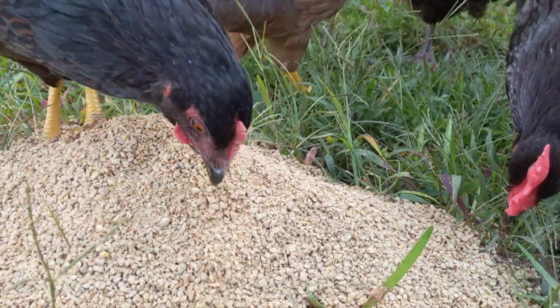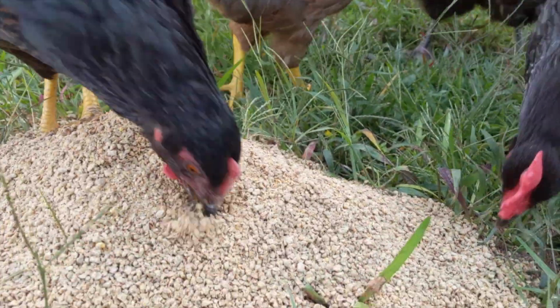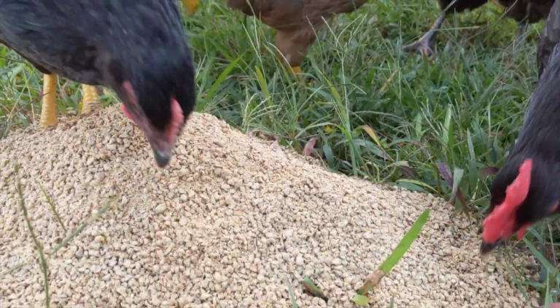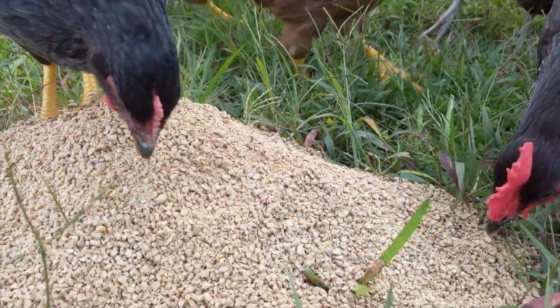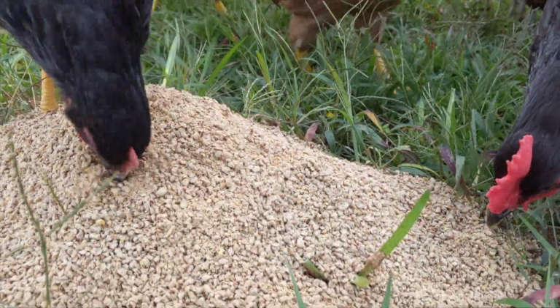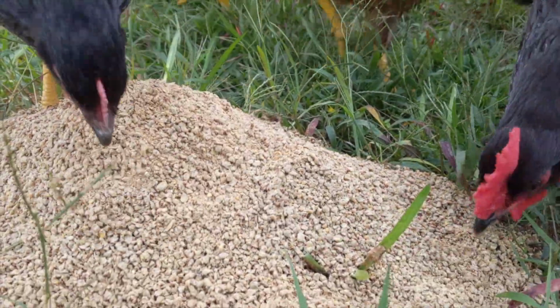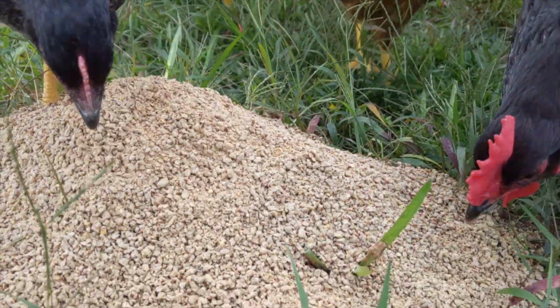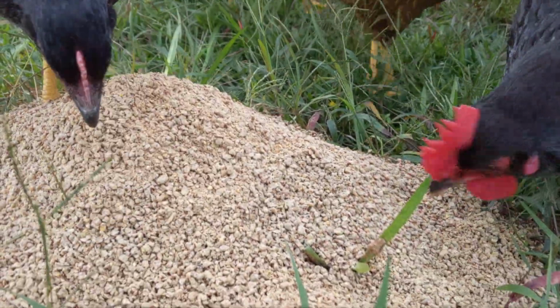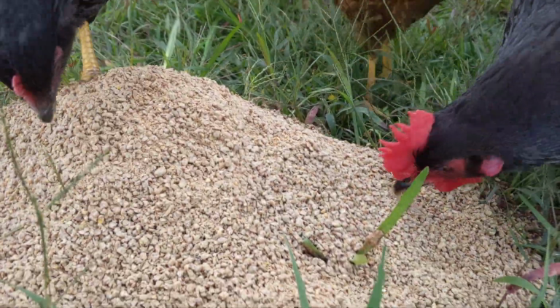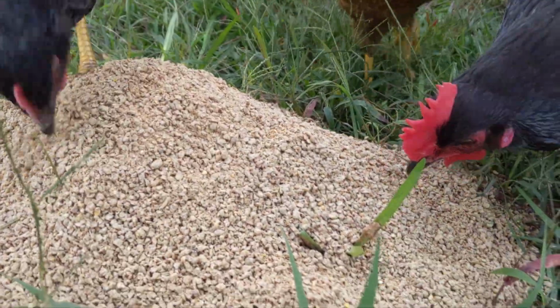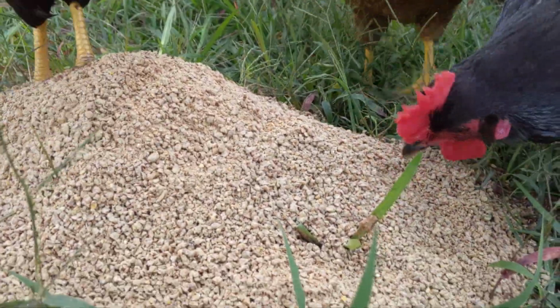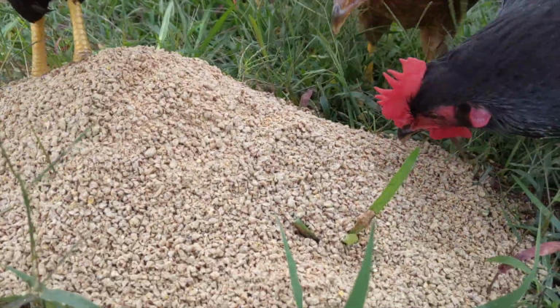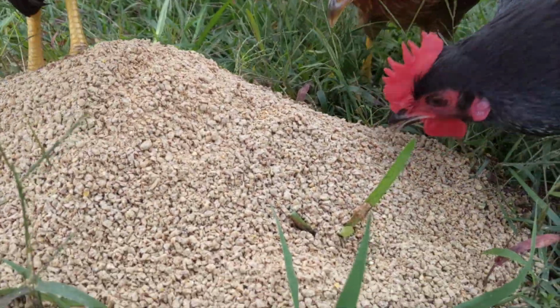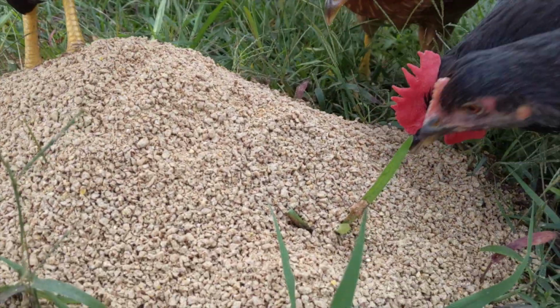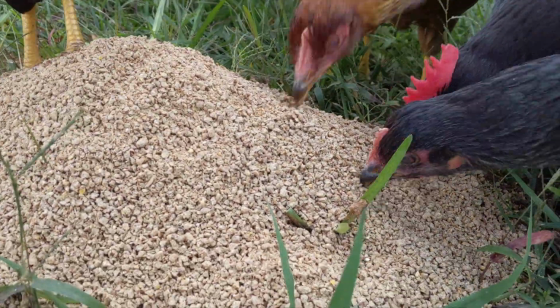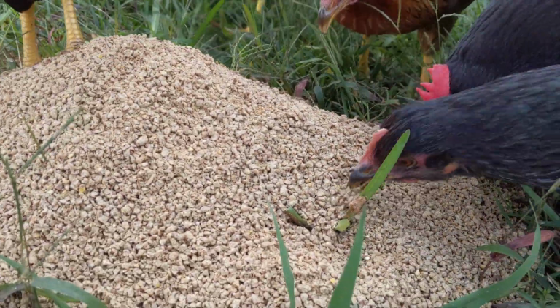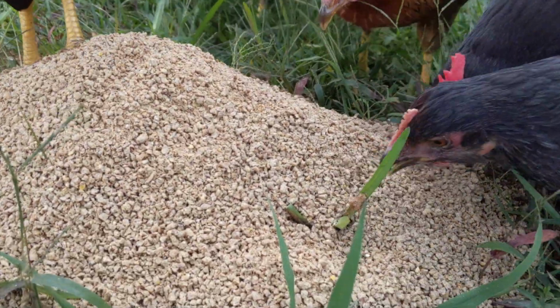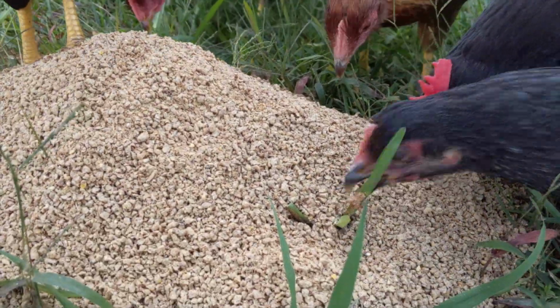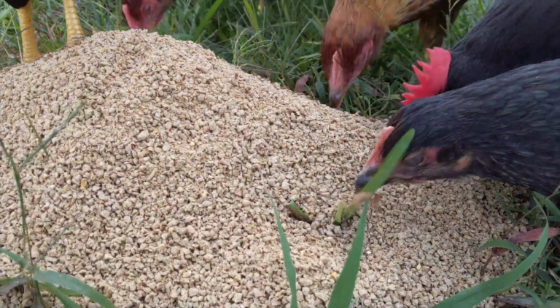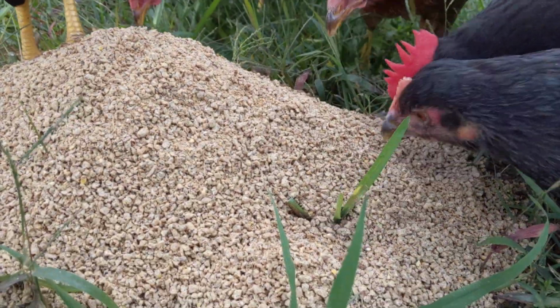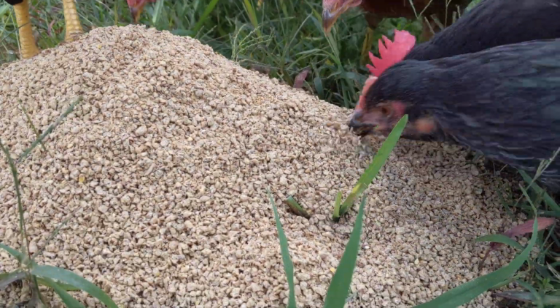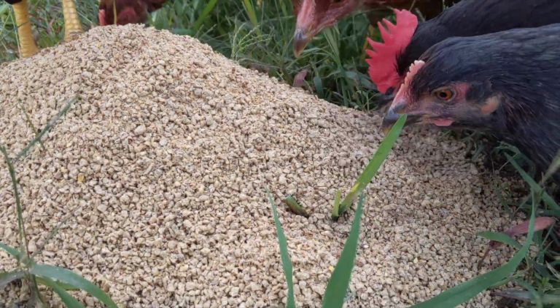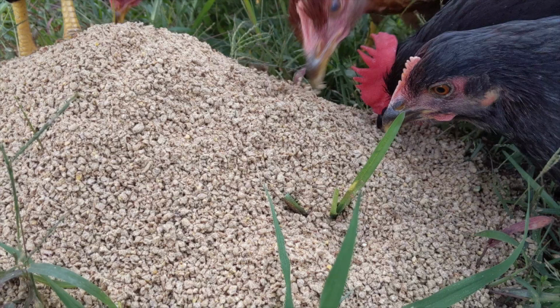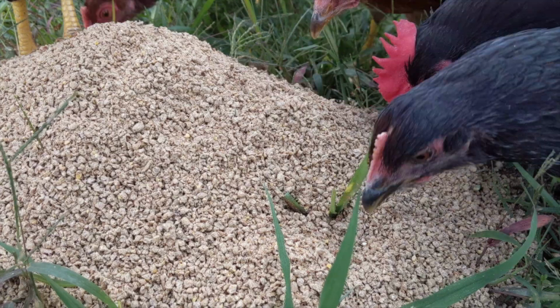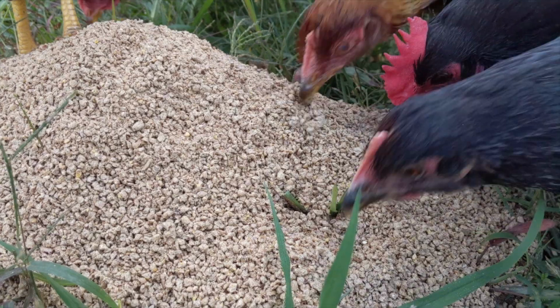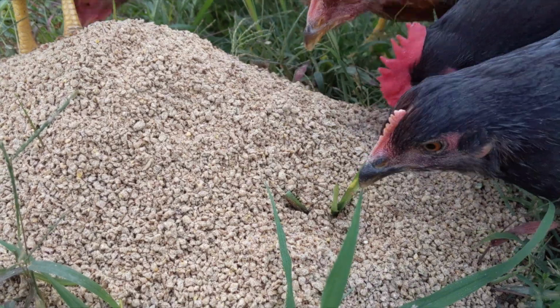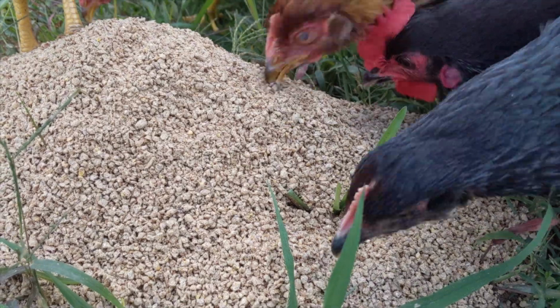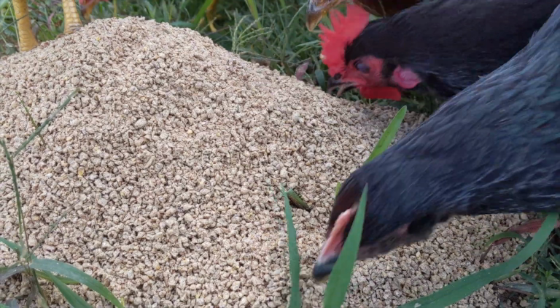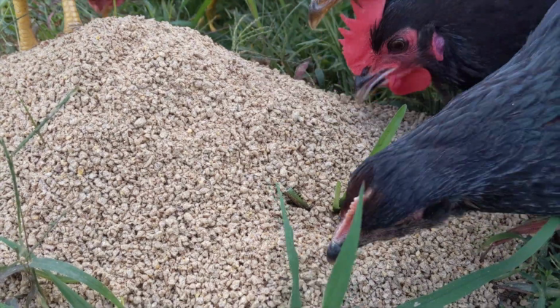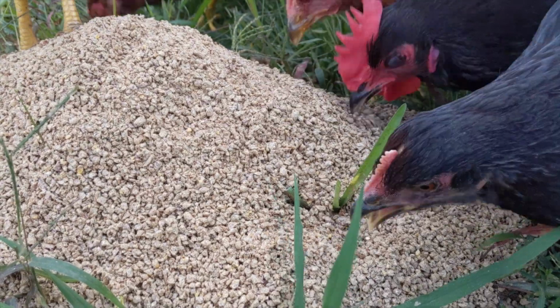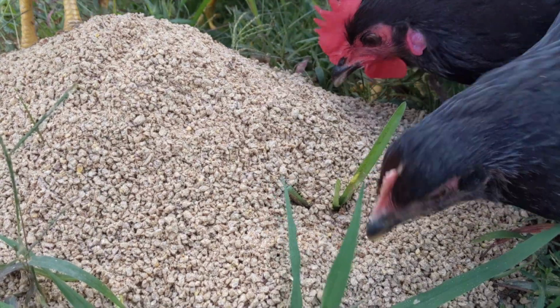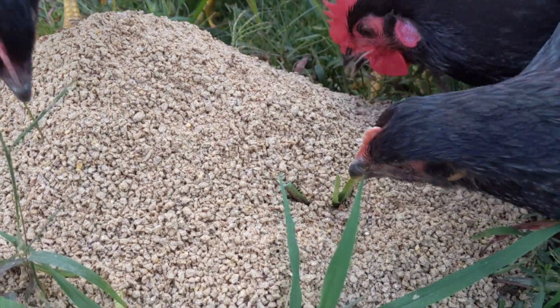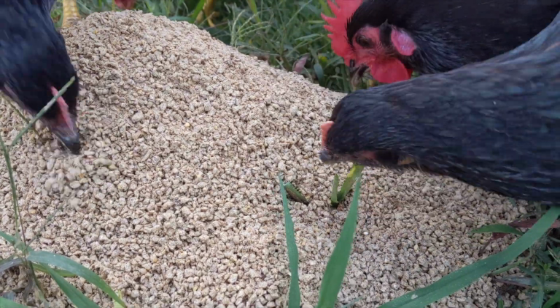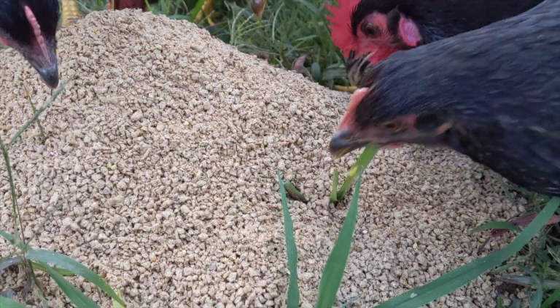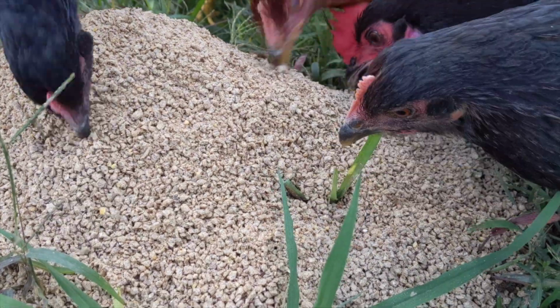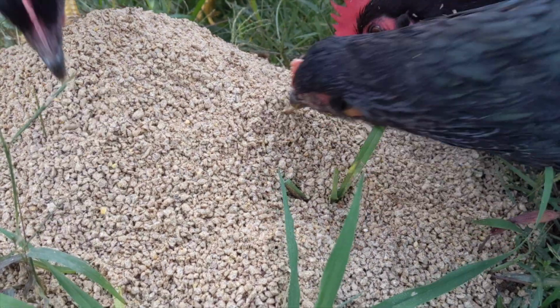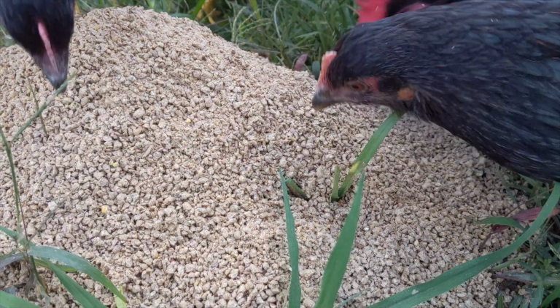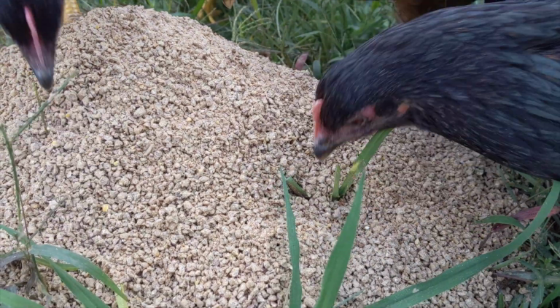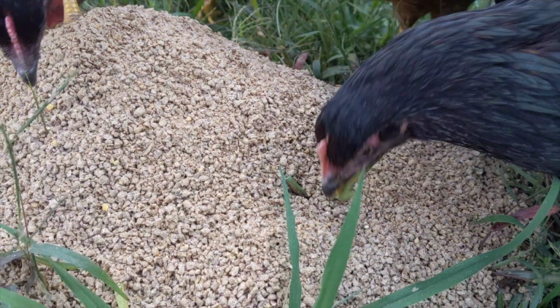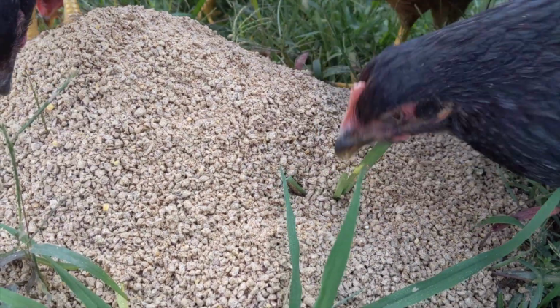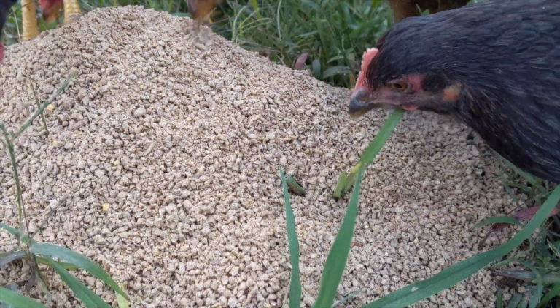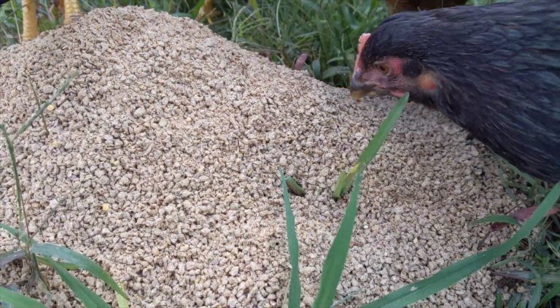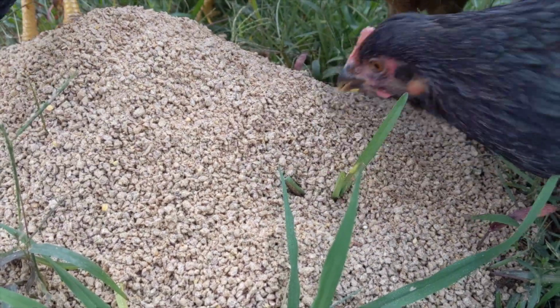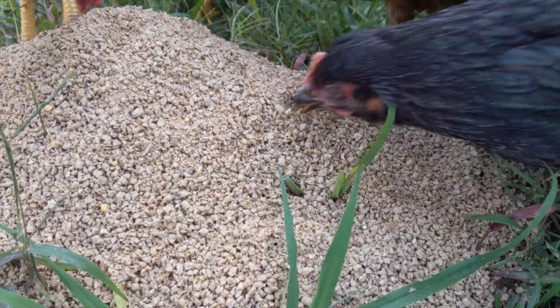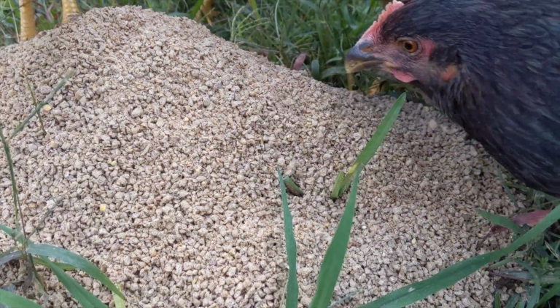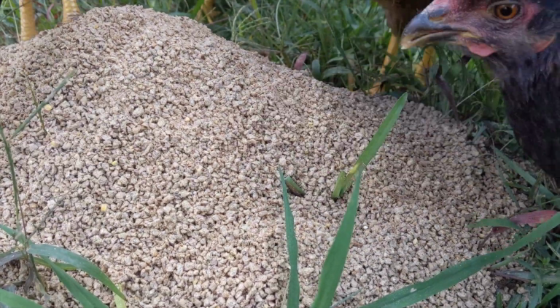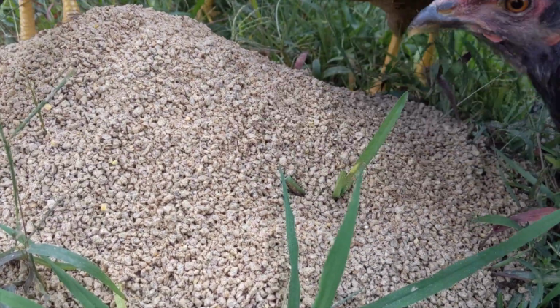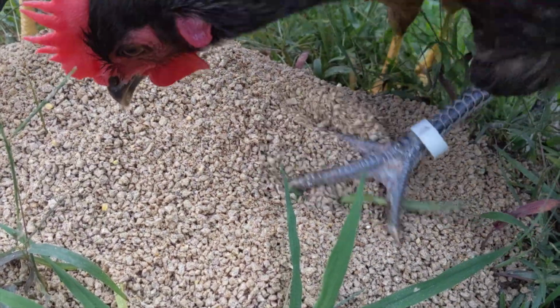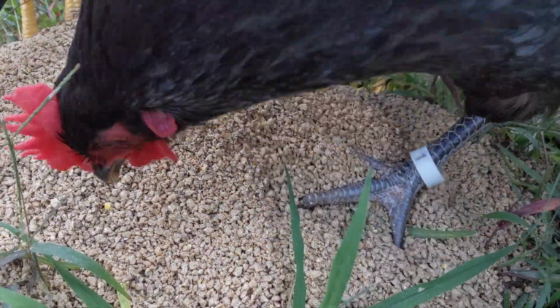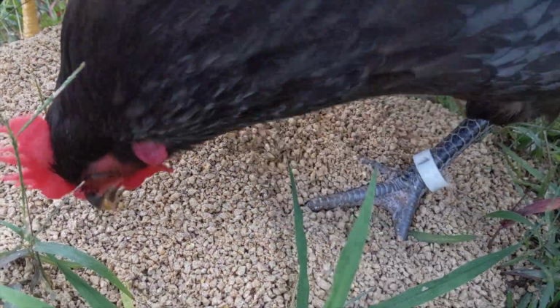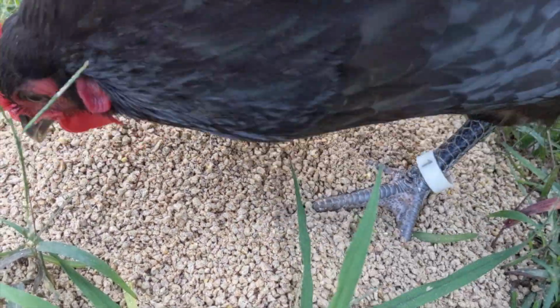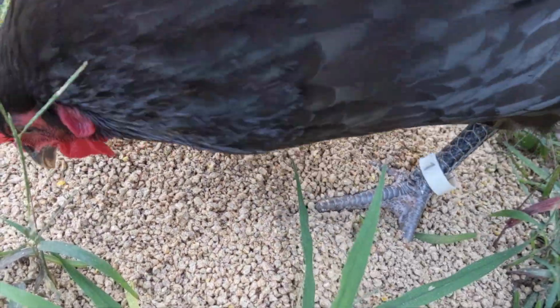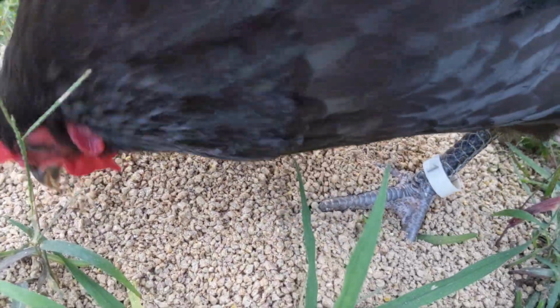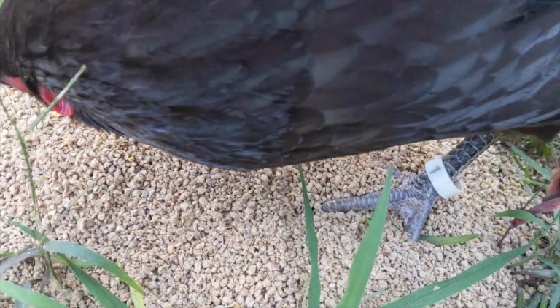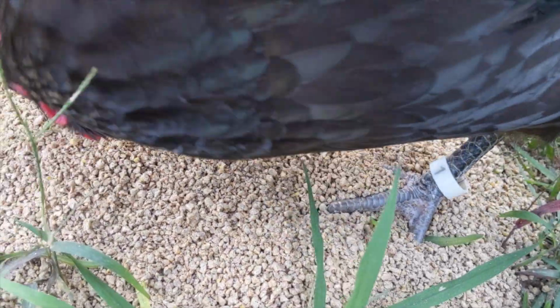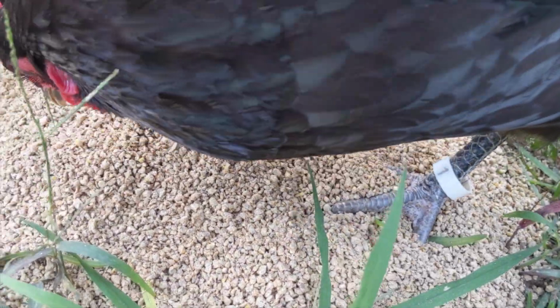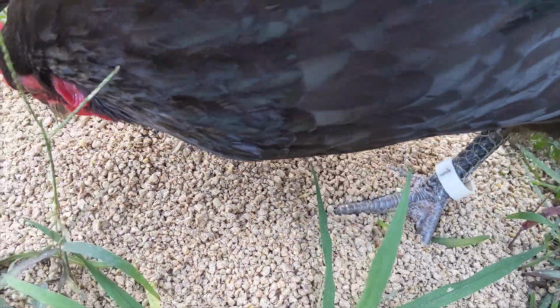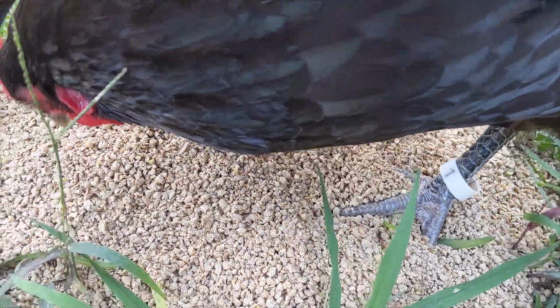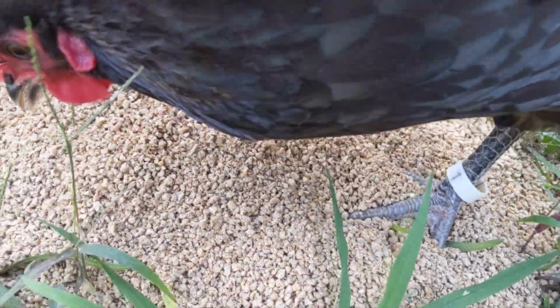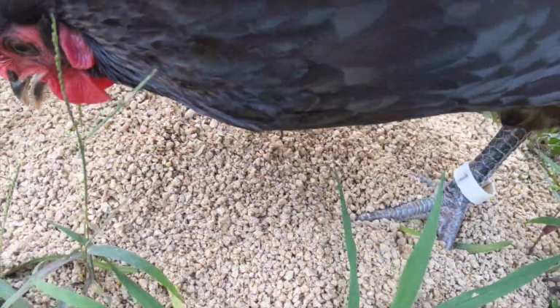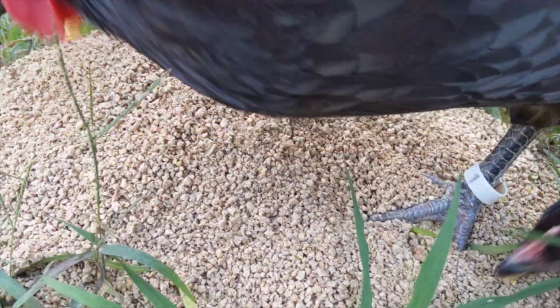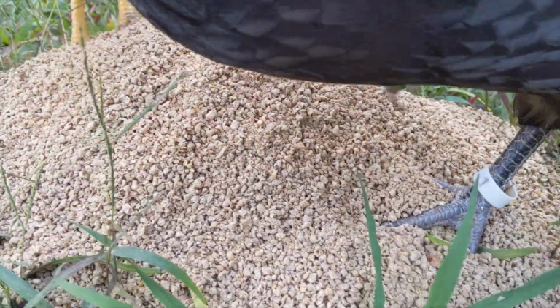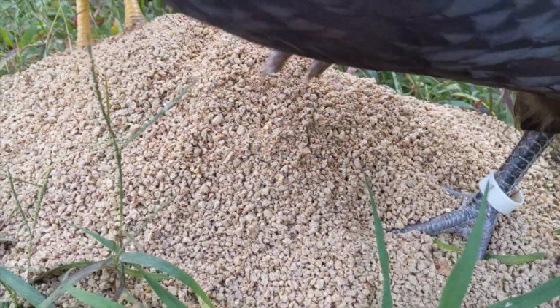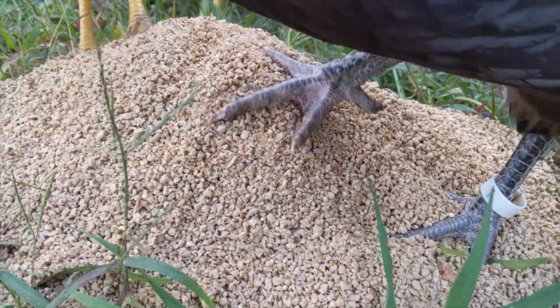Ants are a great source of protein, fat, zinc, potassium, and antioxidants, so they're a great supplement to your chicken's diet.